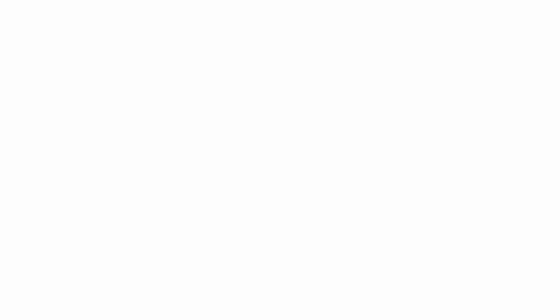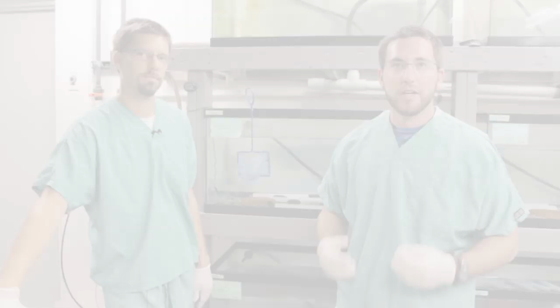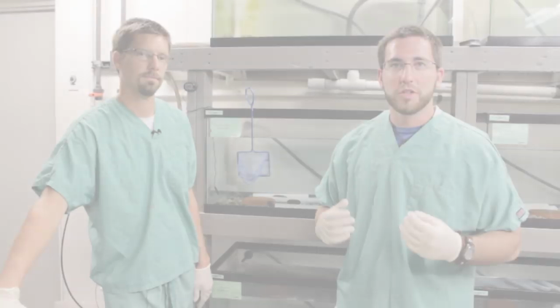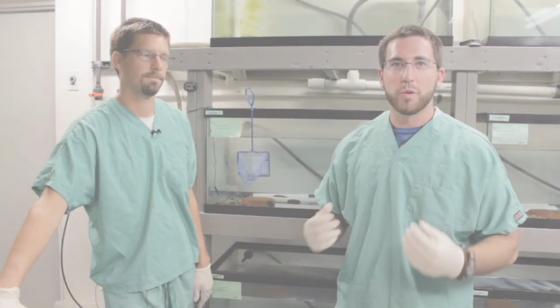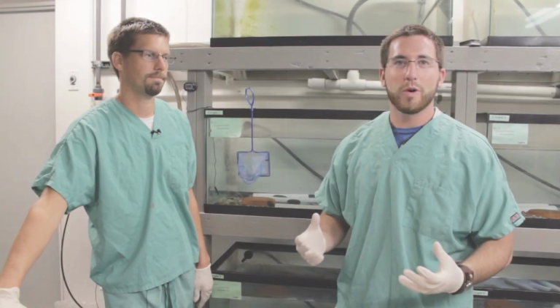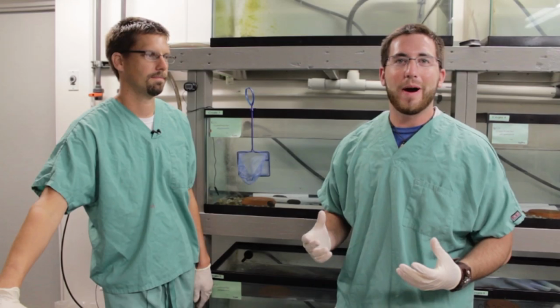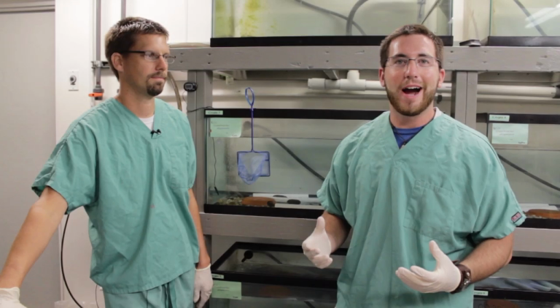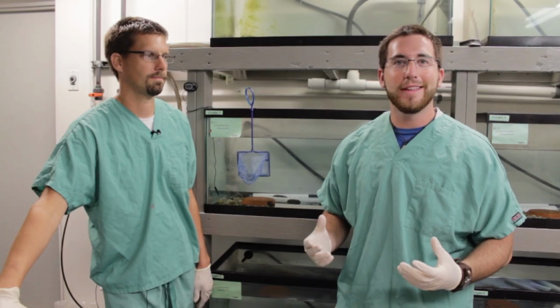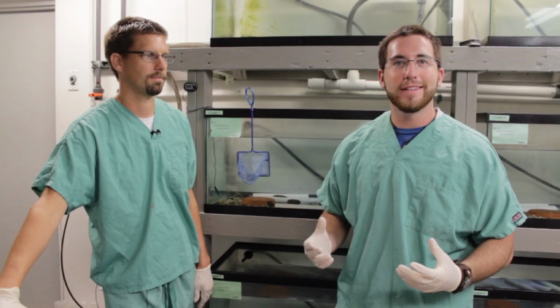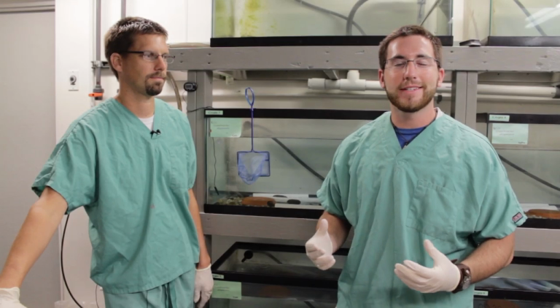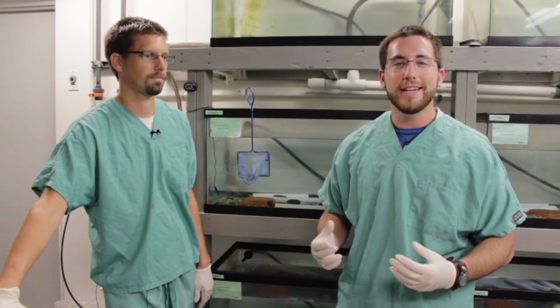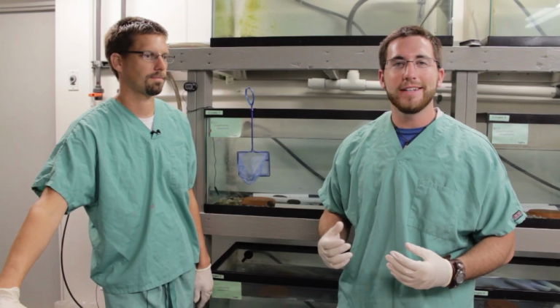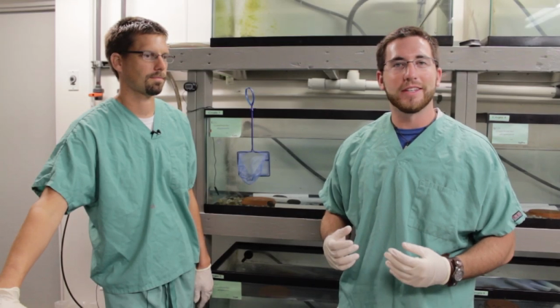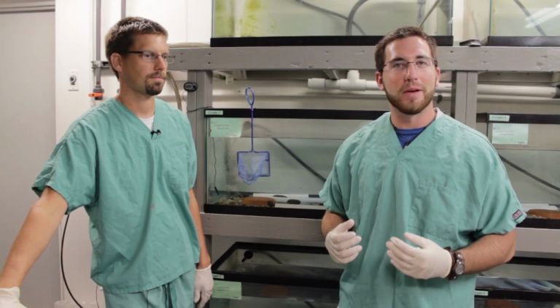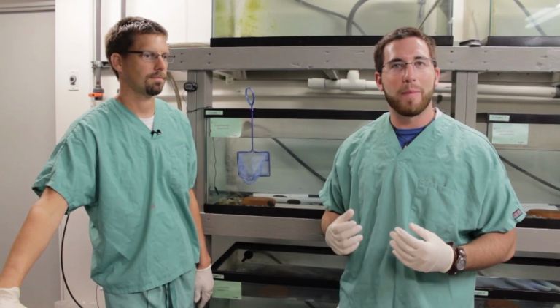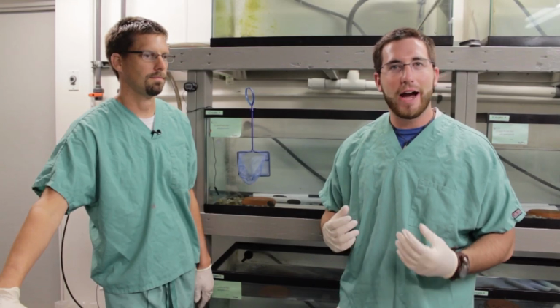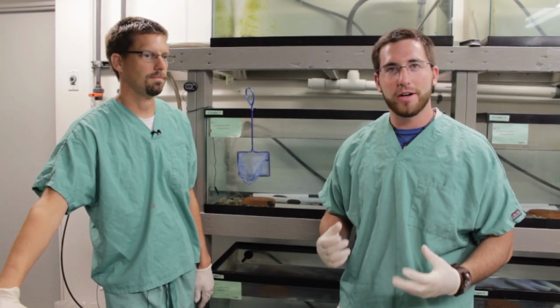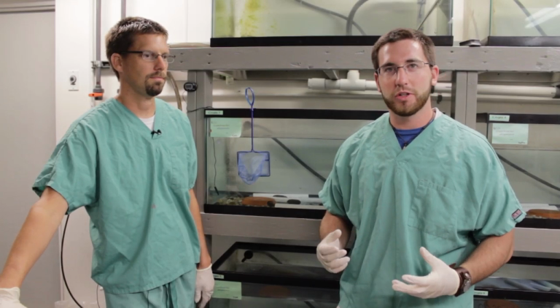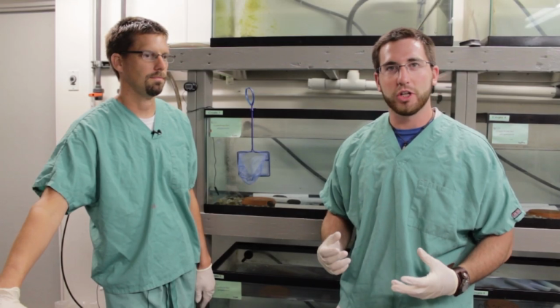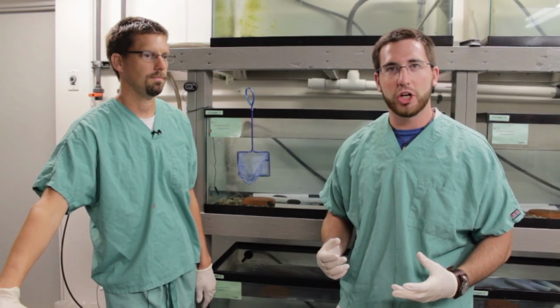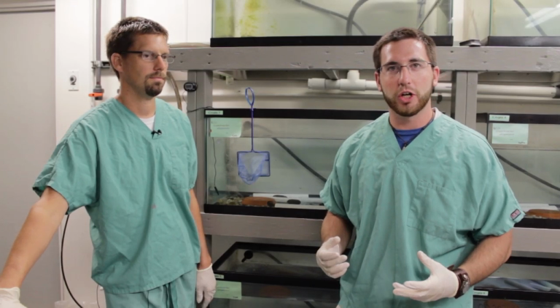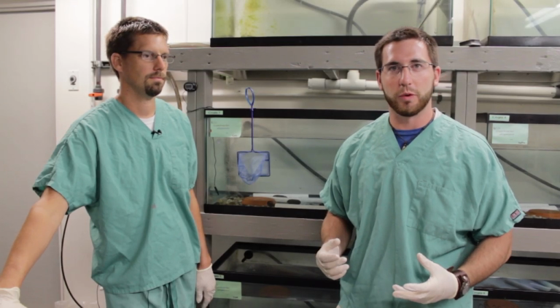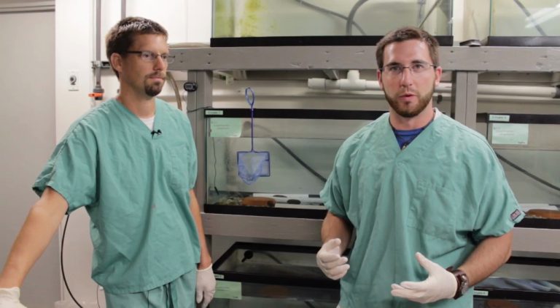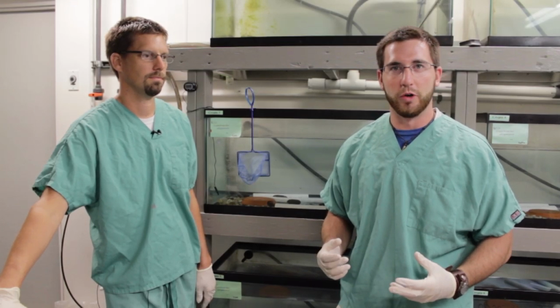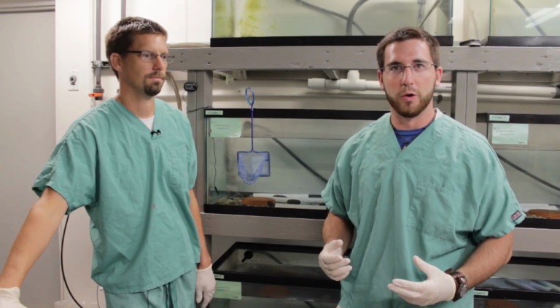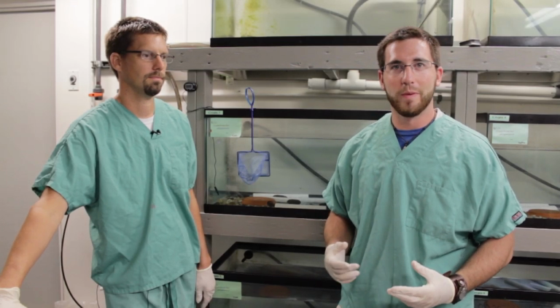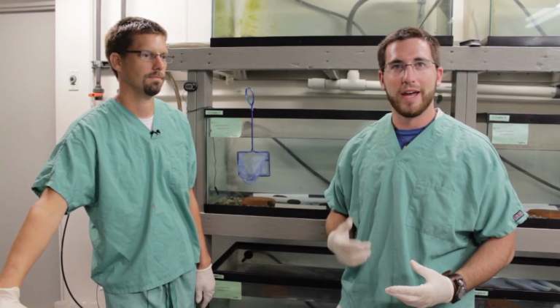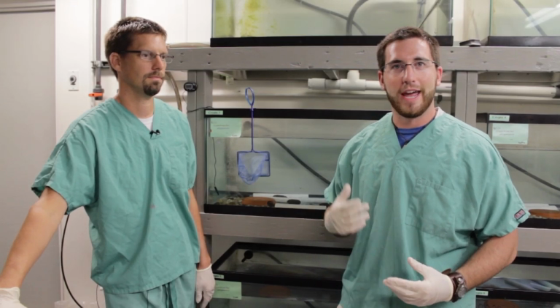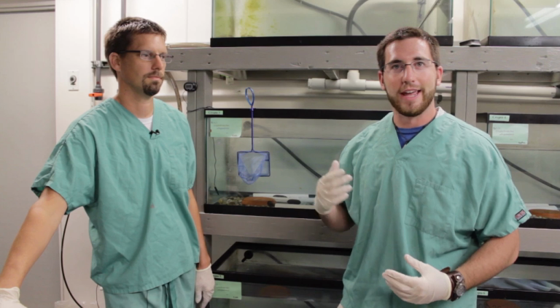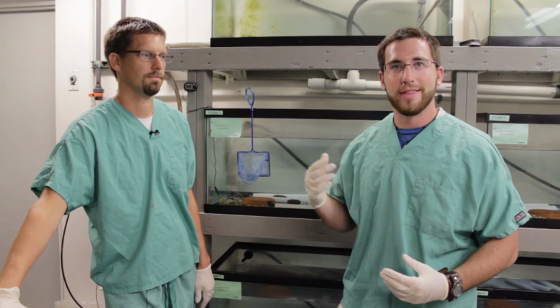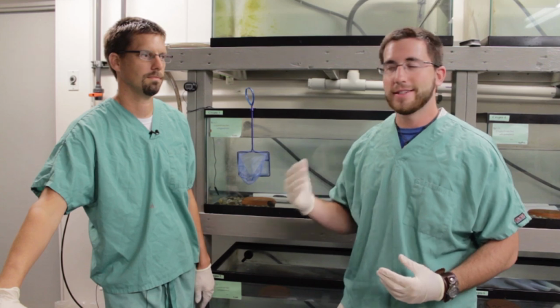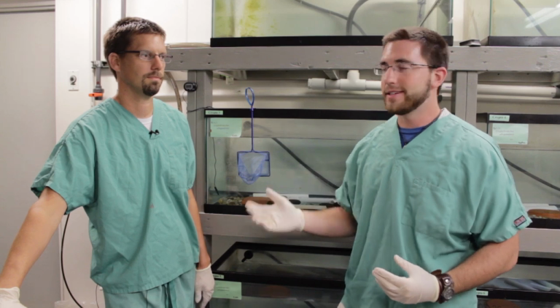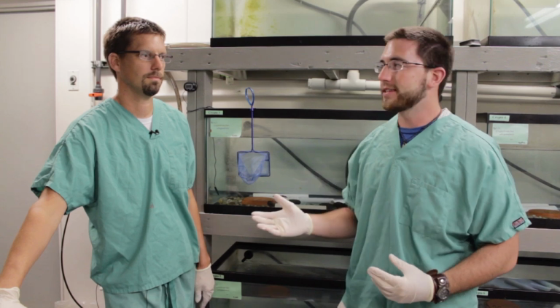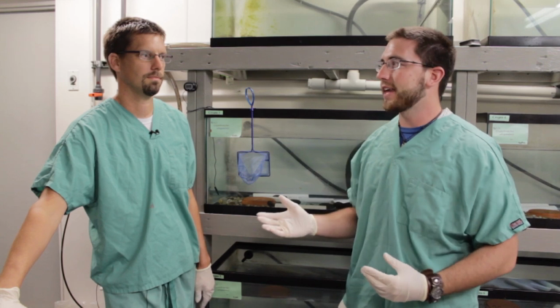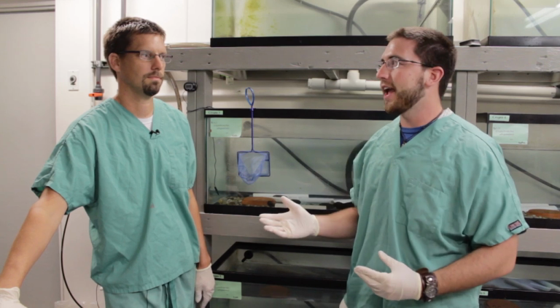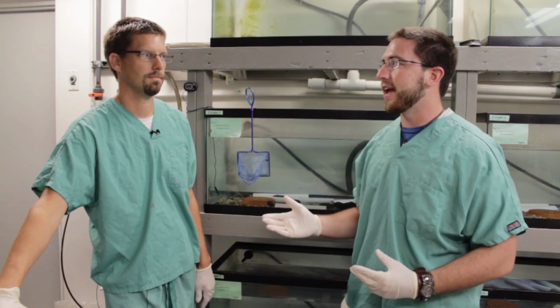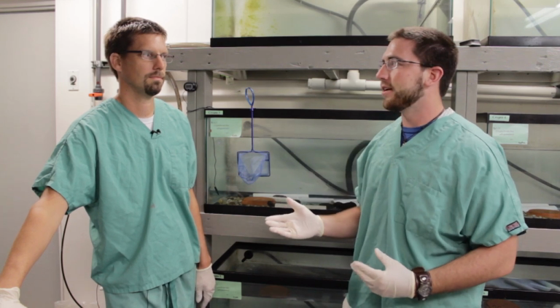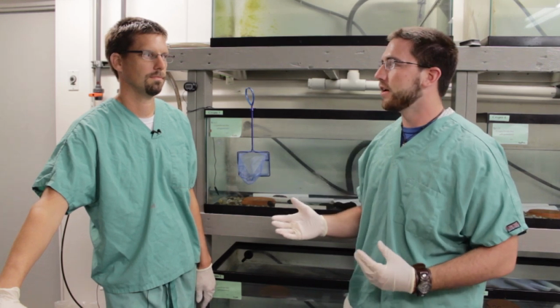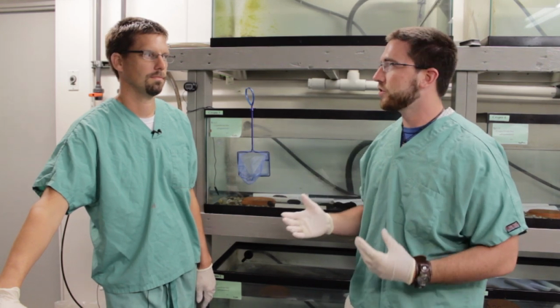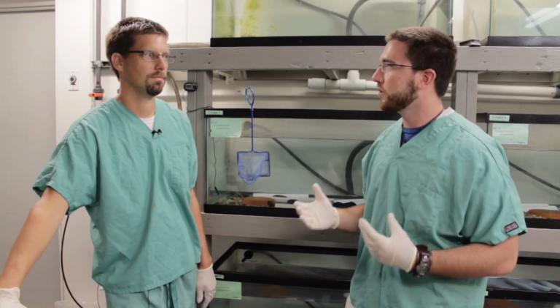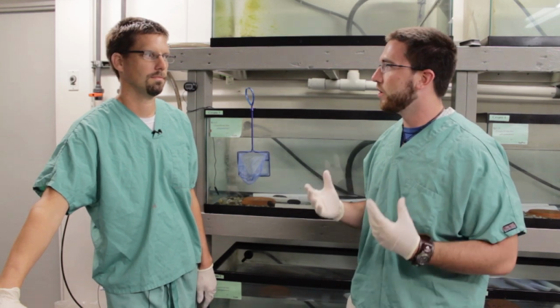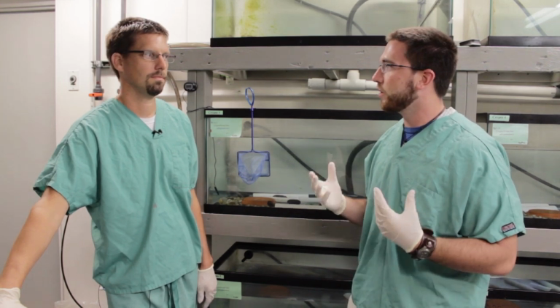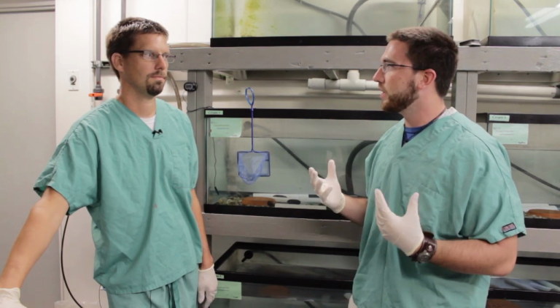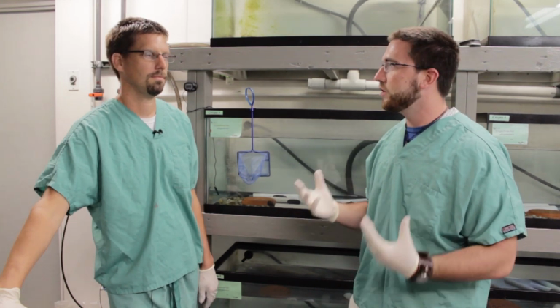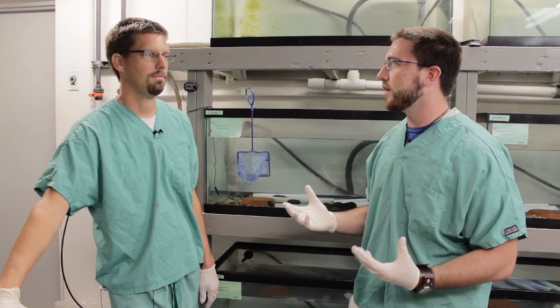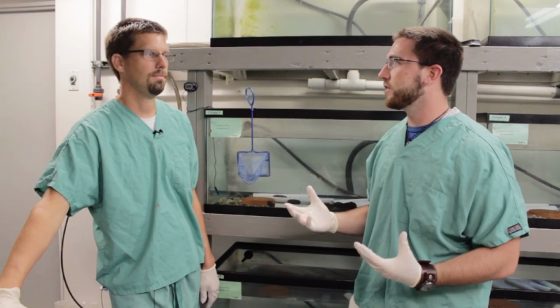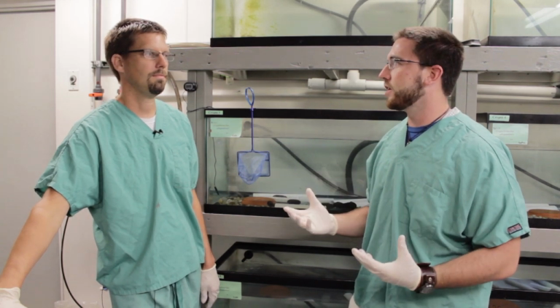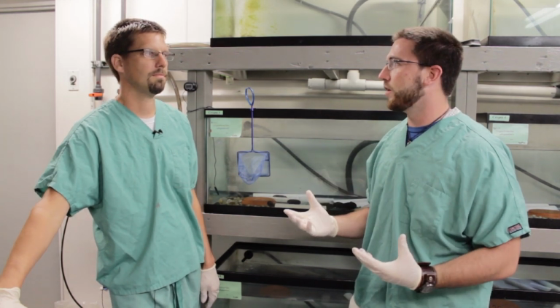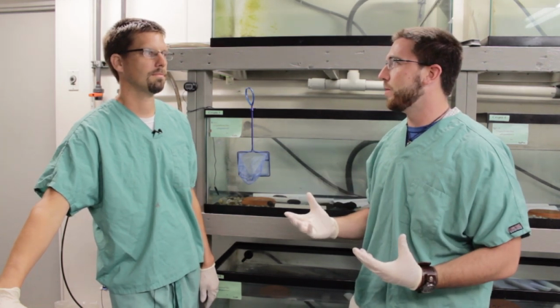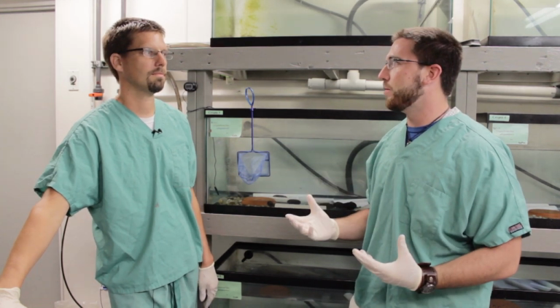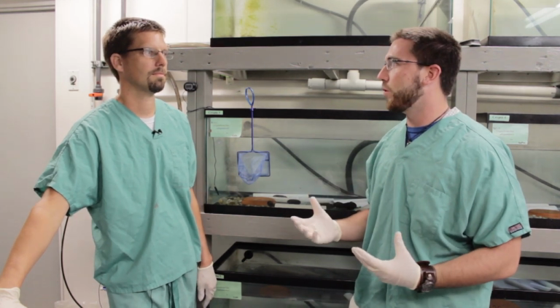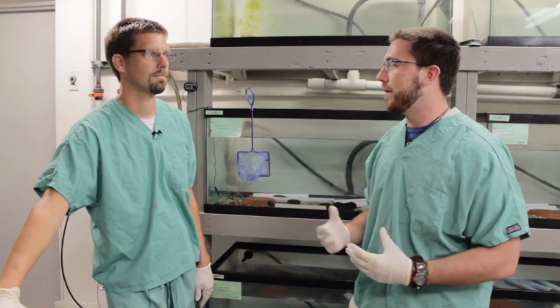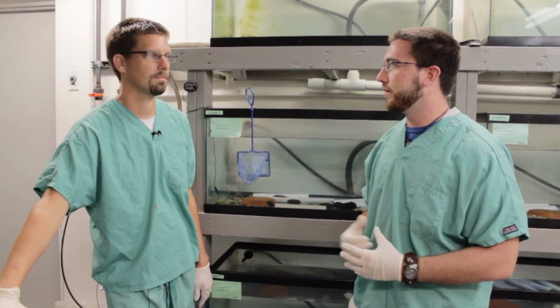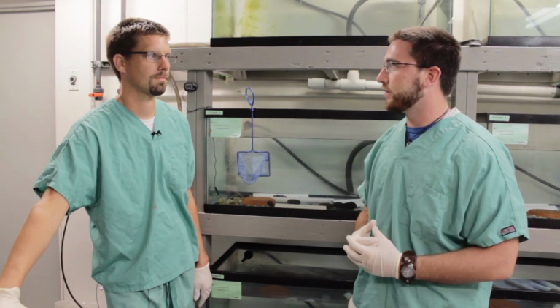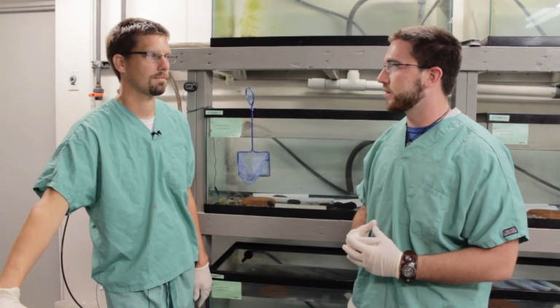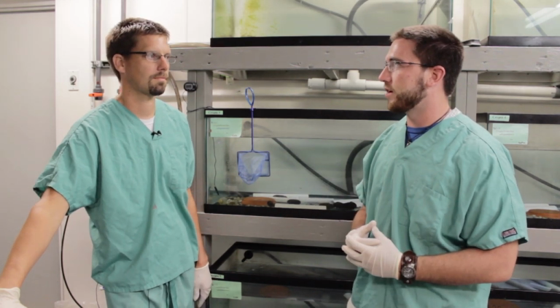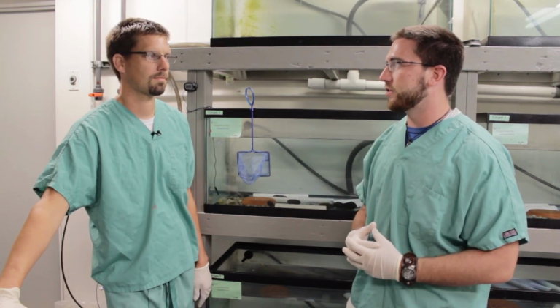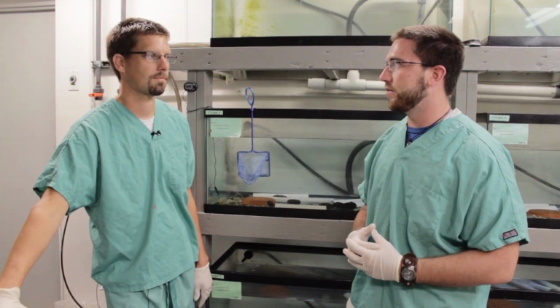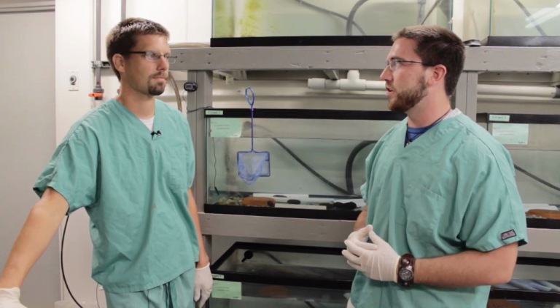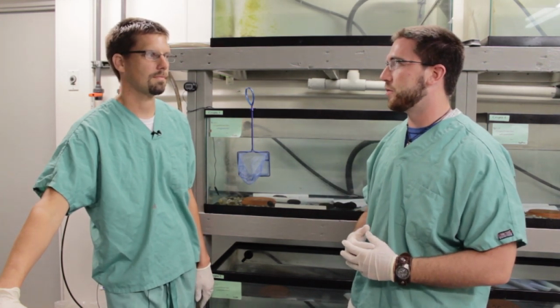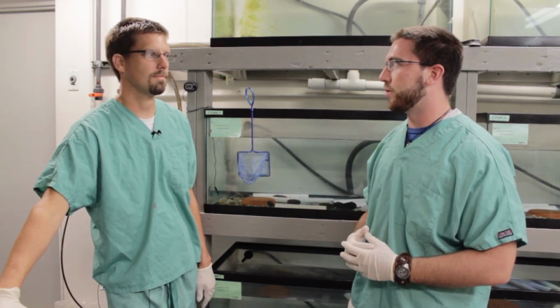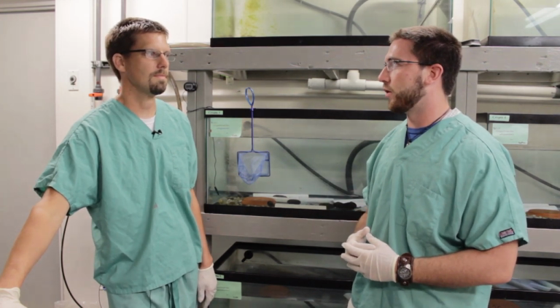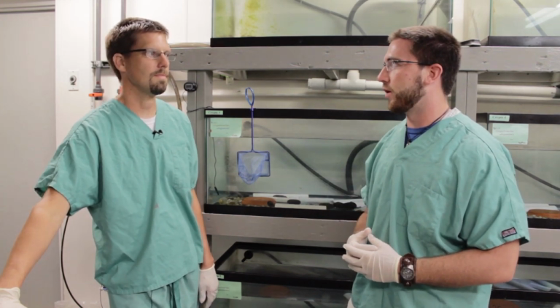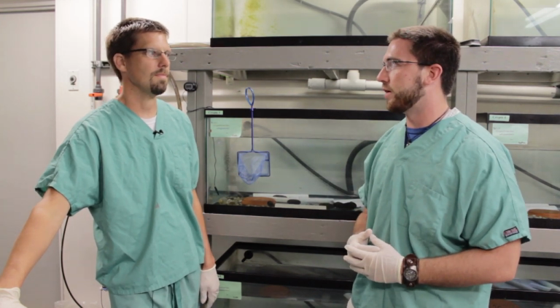We're behind the scenes in the biosecure room and this is Kent. Can you tell us a little bit more about this conservation program?